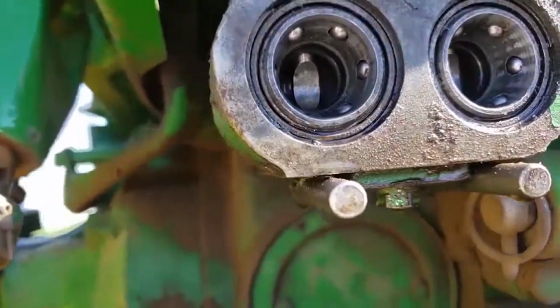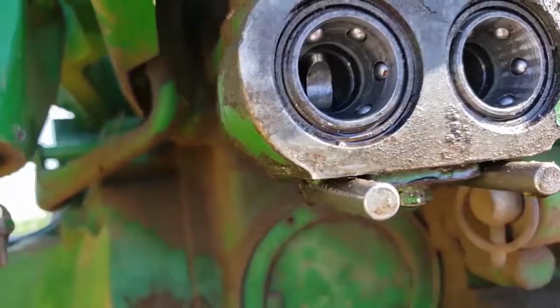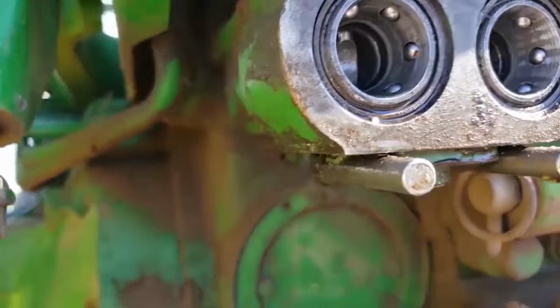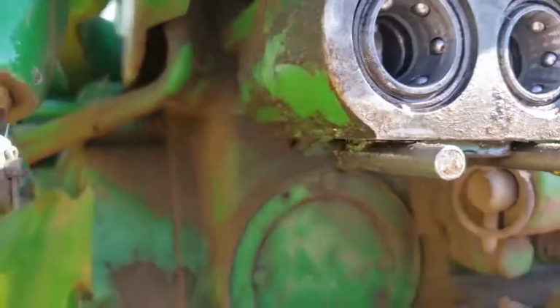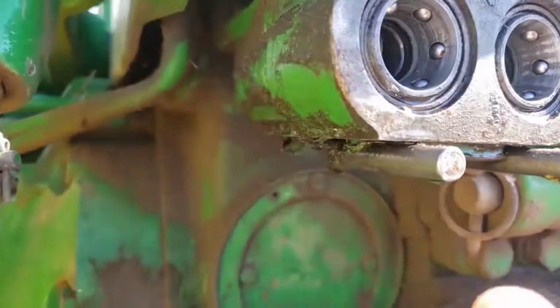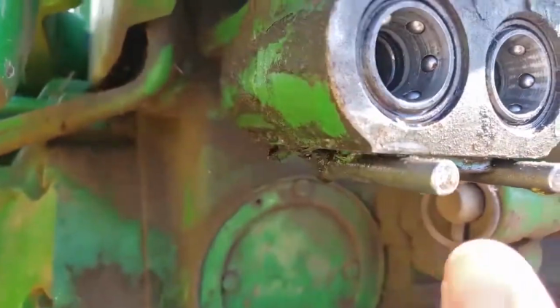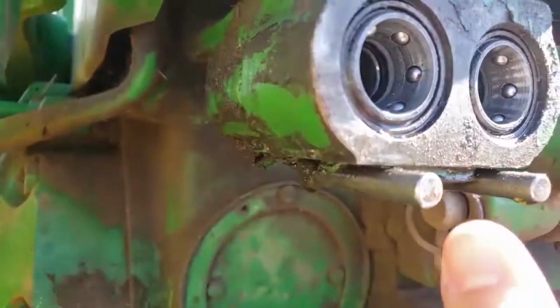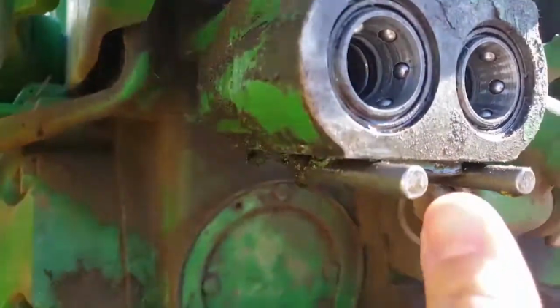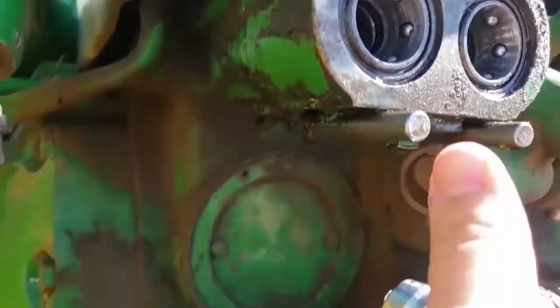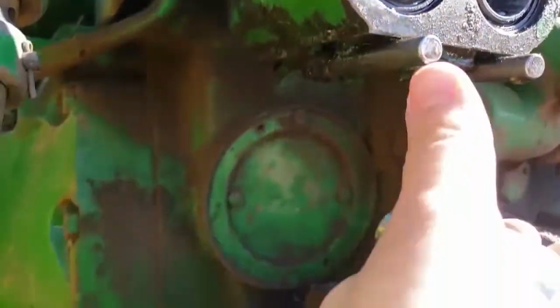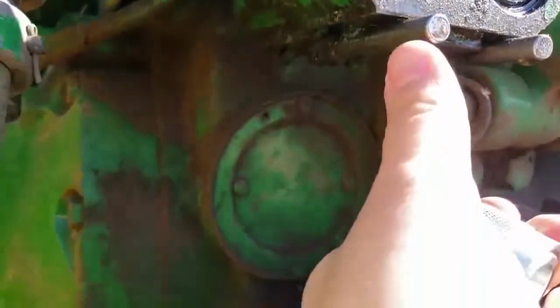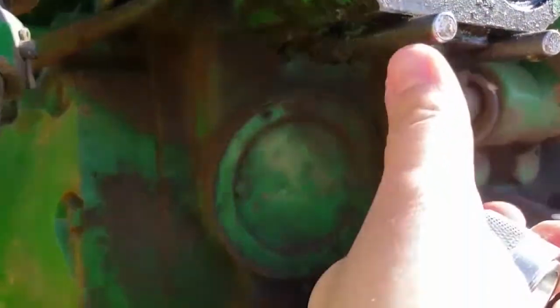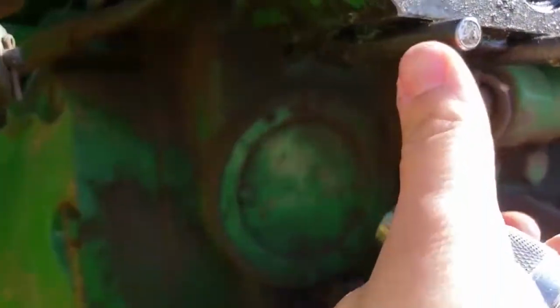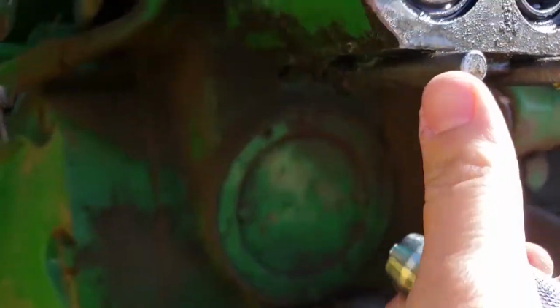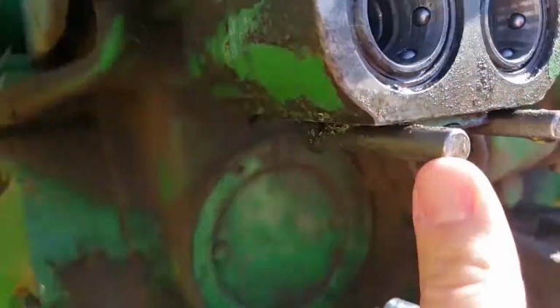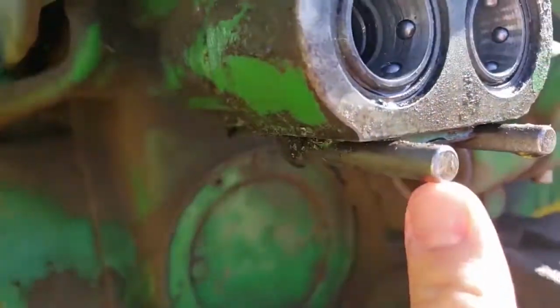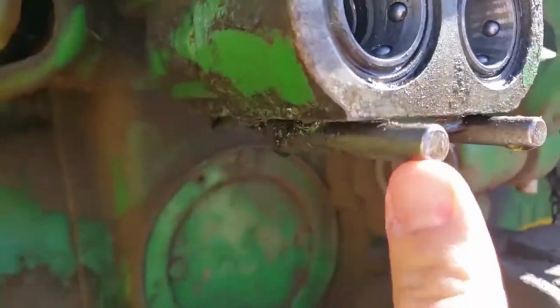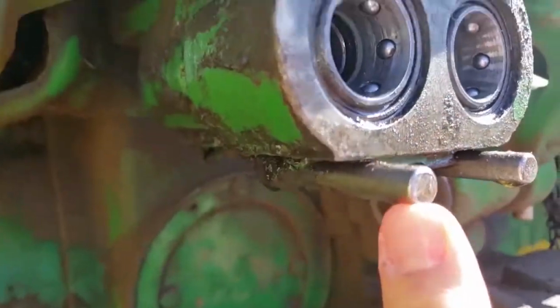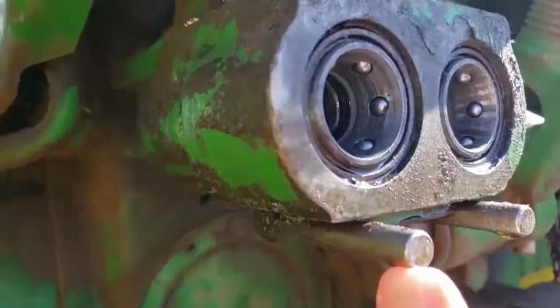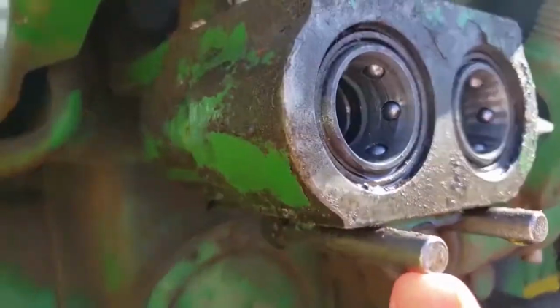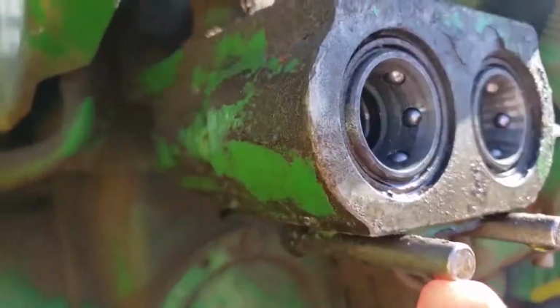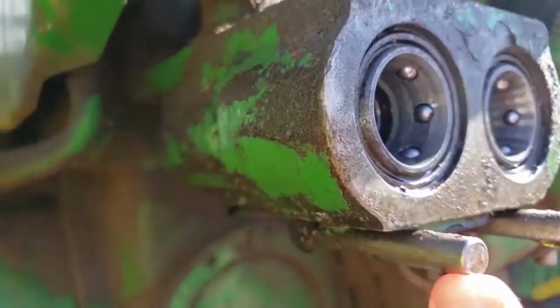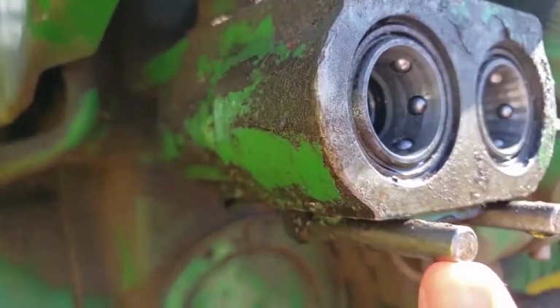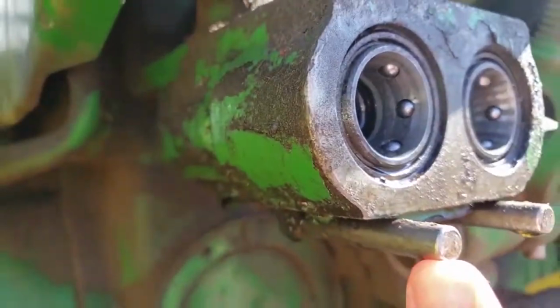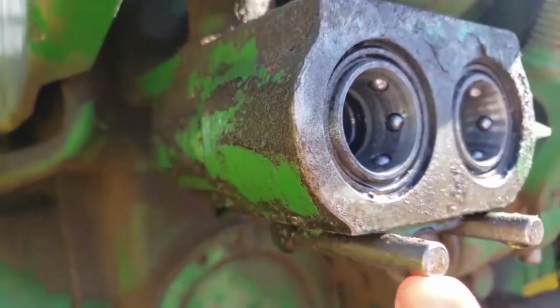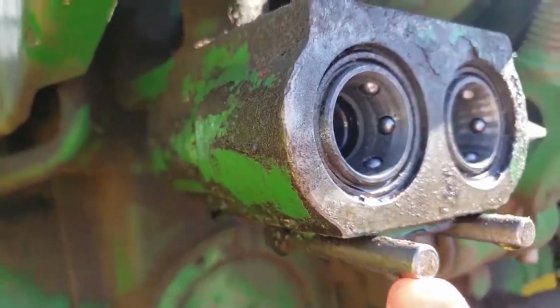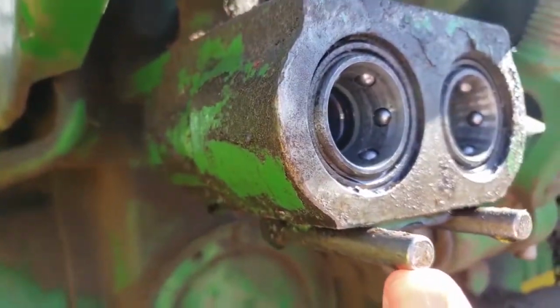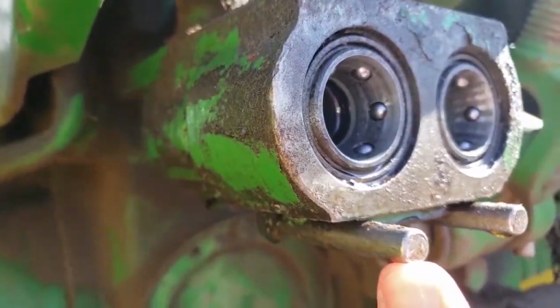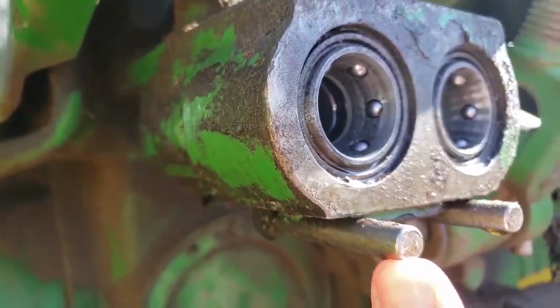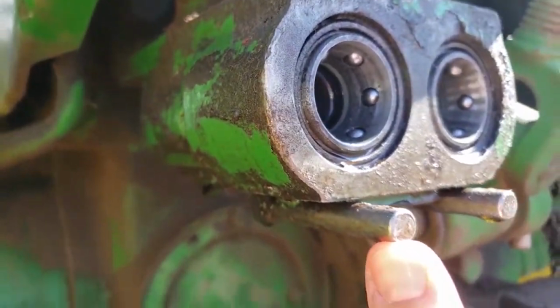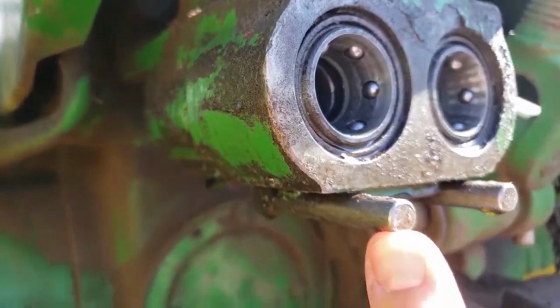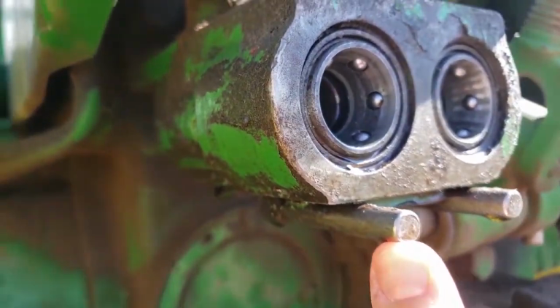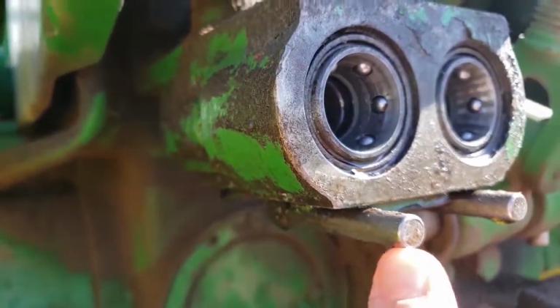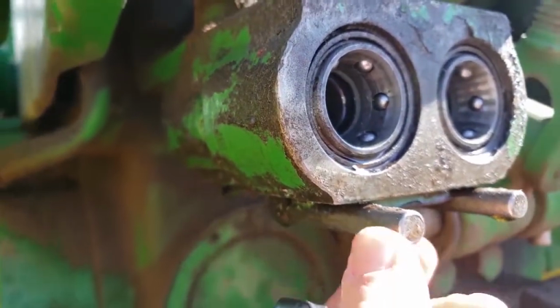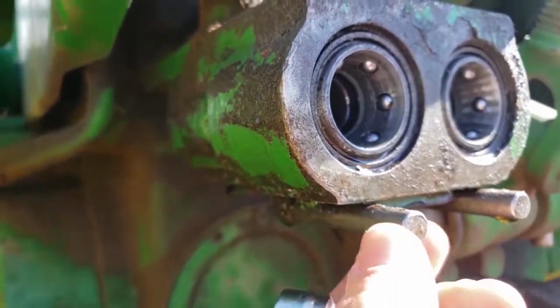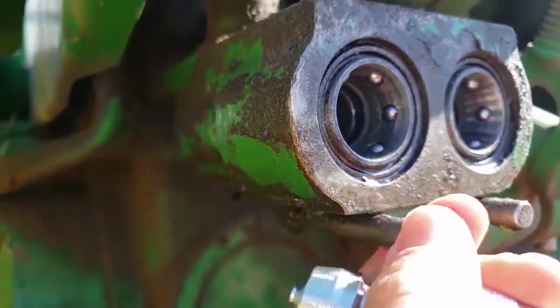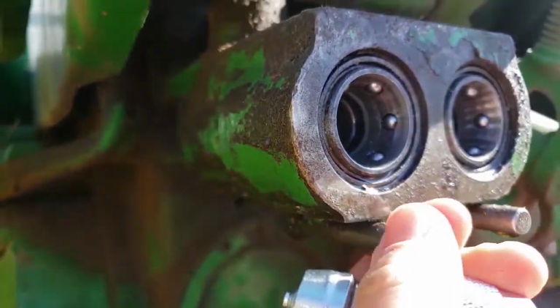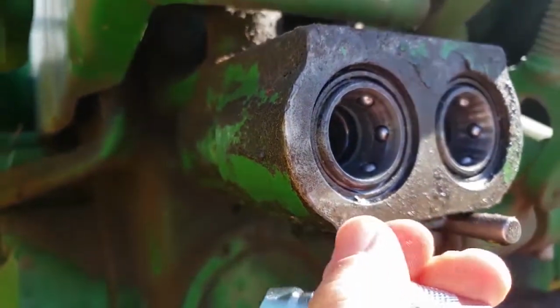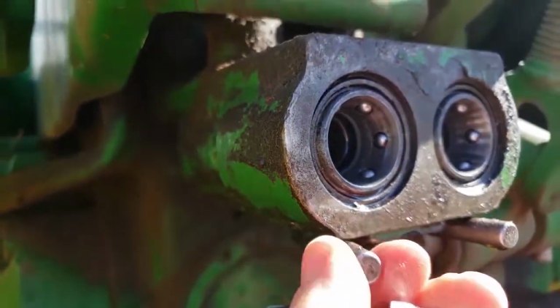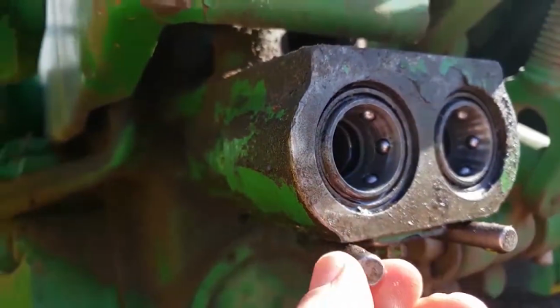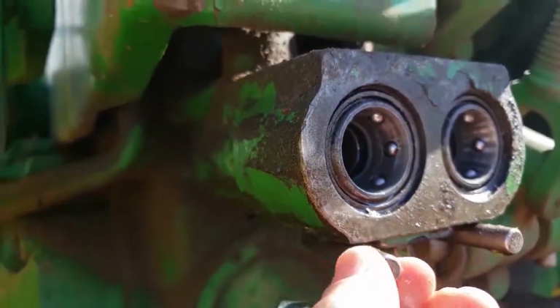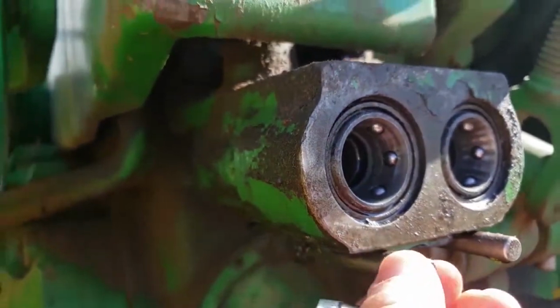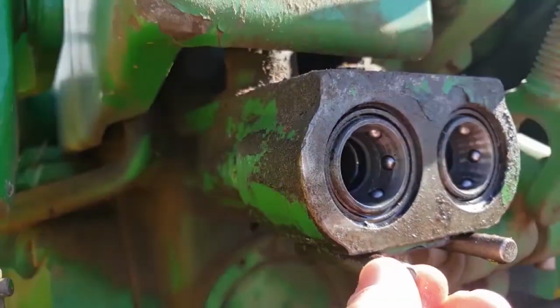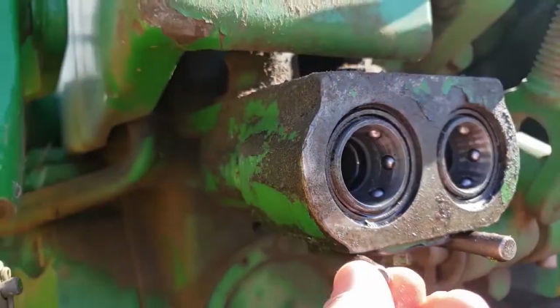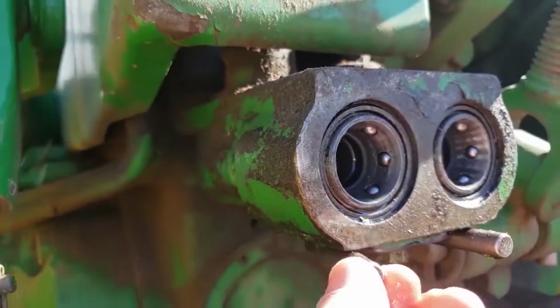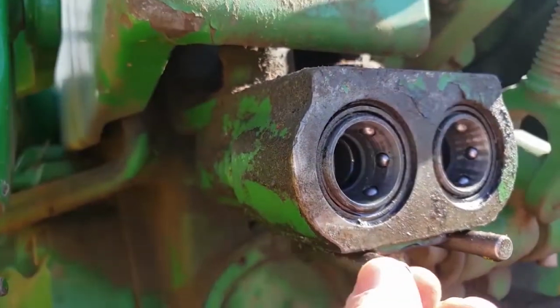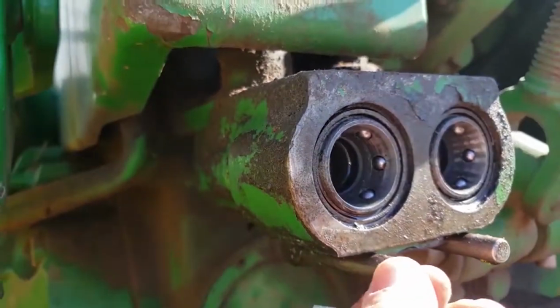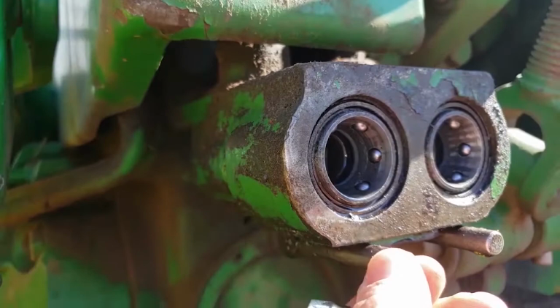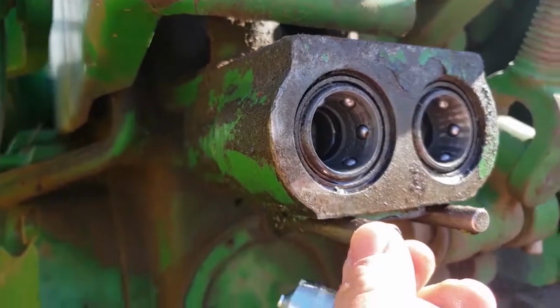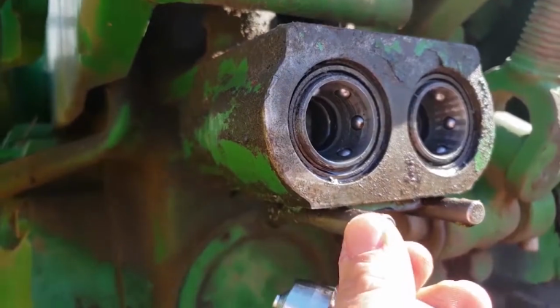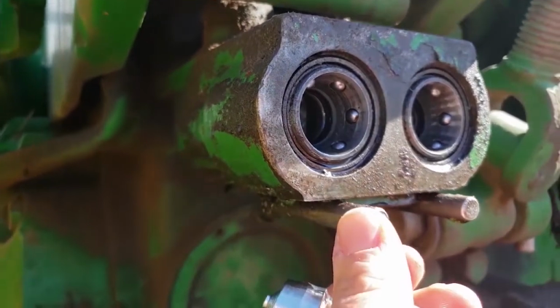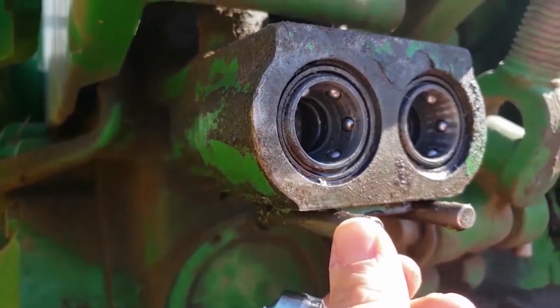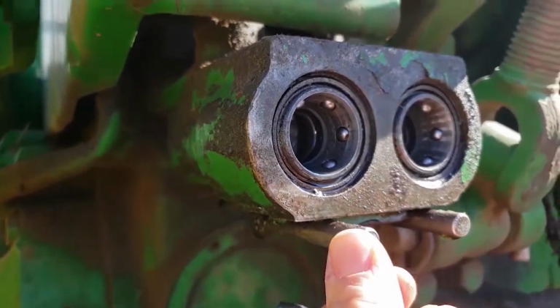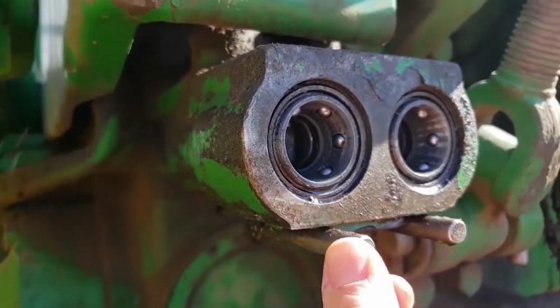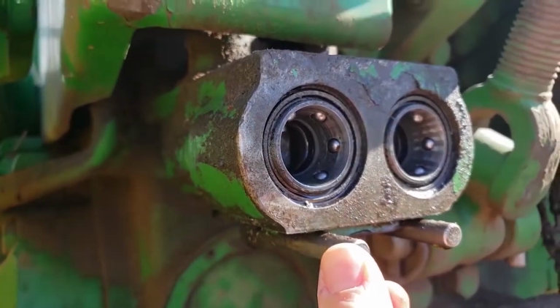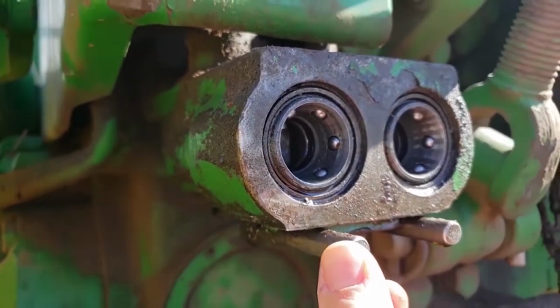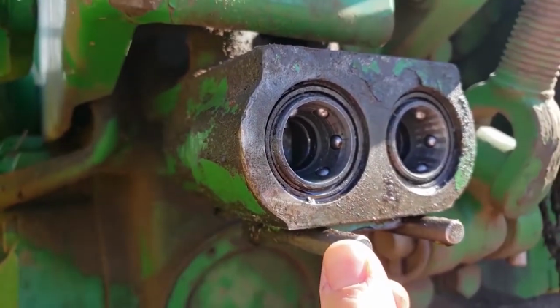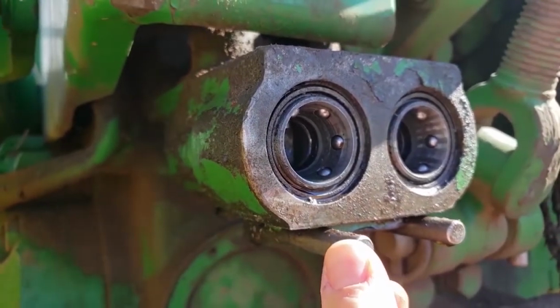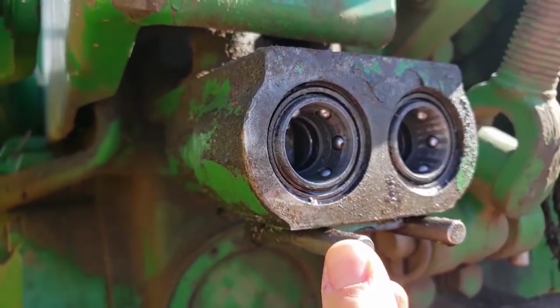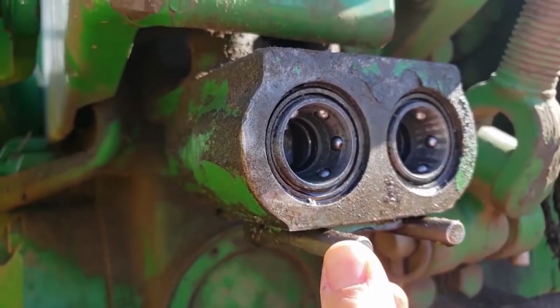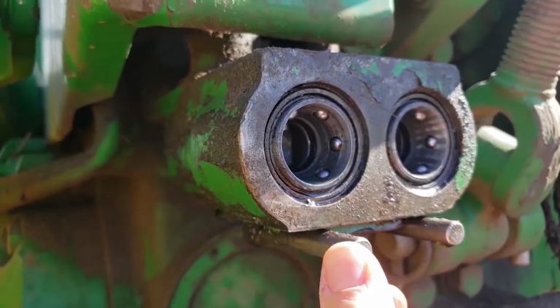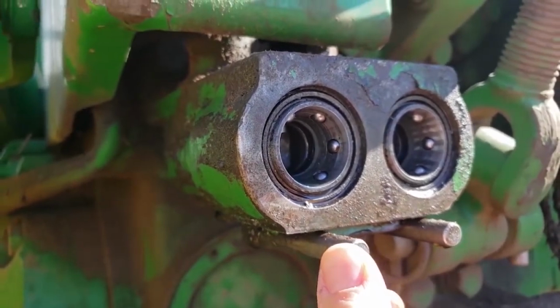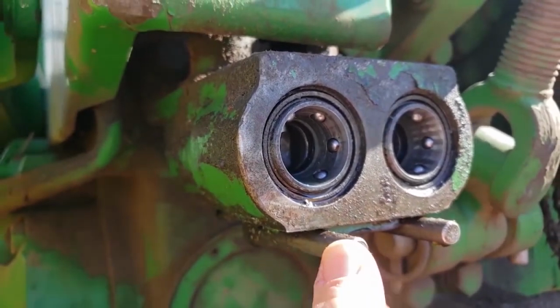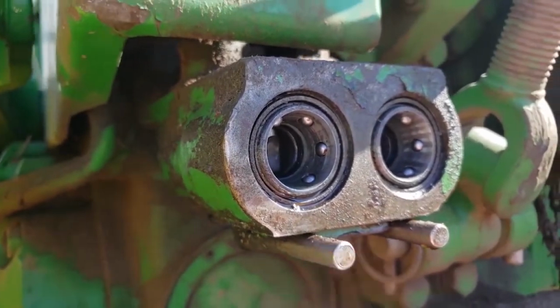Right here you can see that the oil has been turned off. This lever moves so the oil is turned off right now.